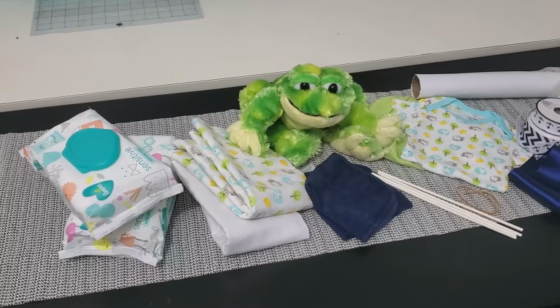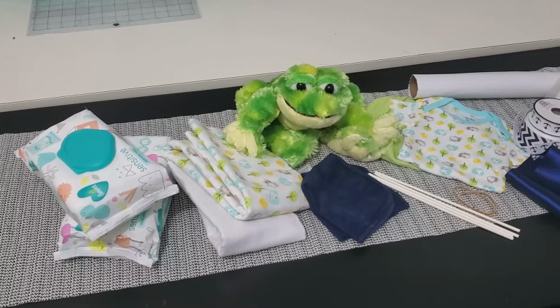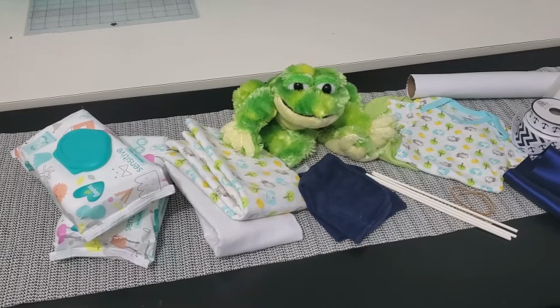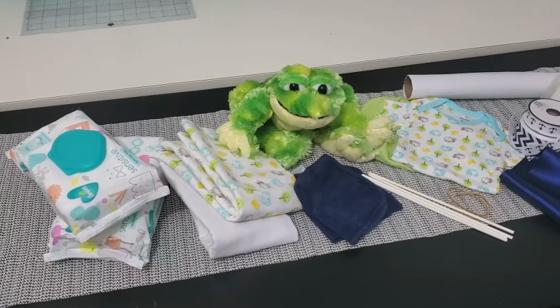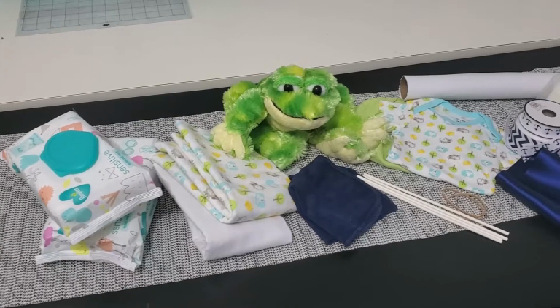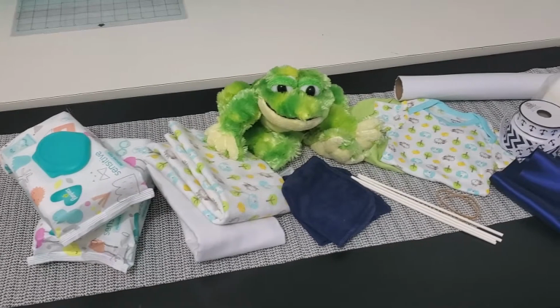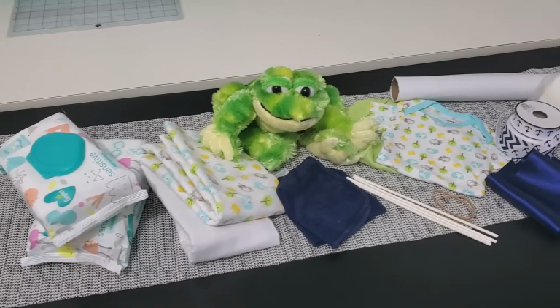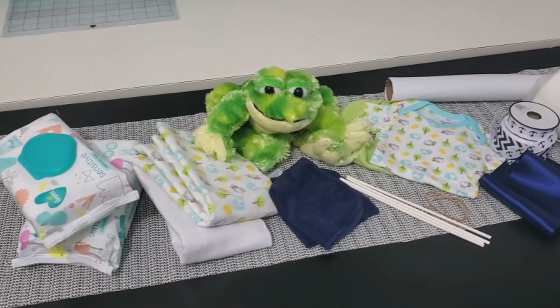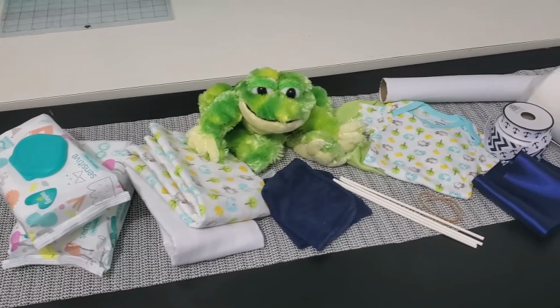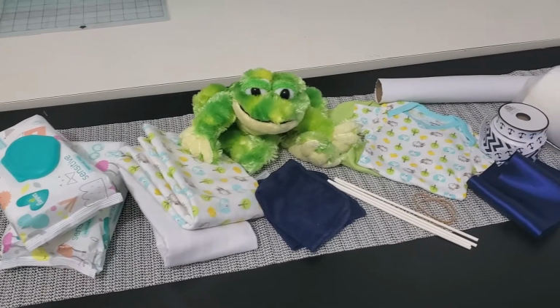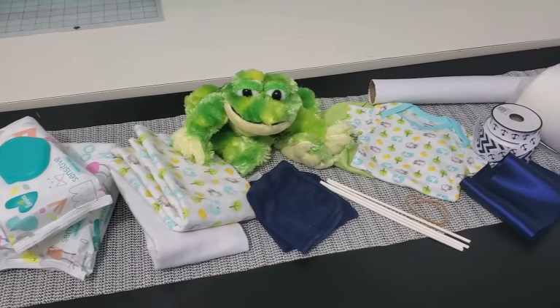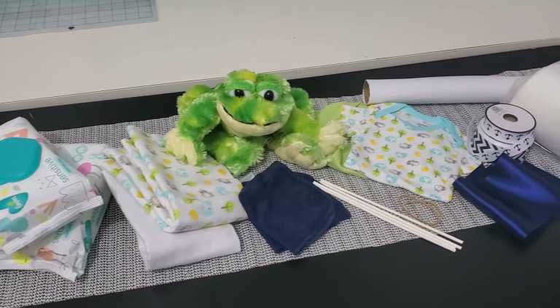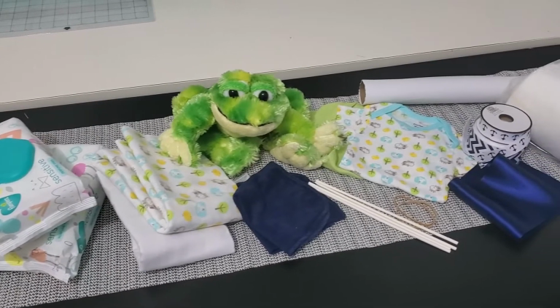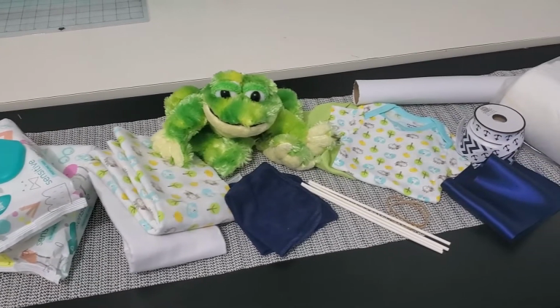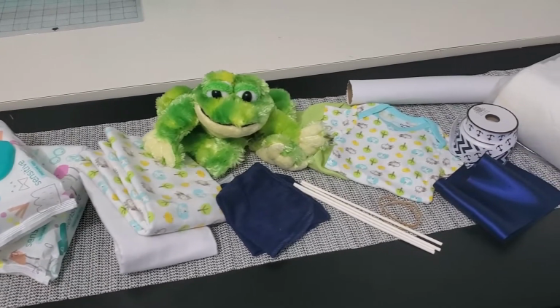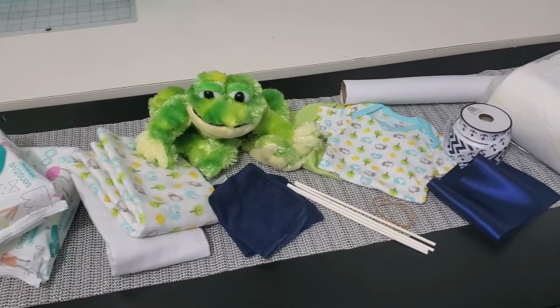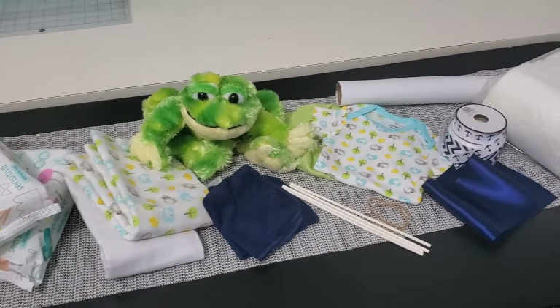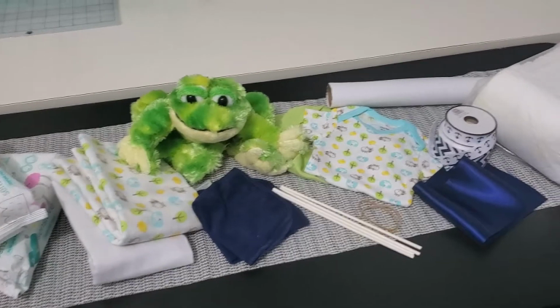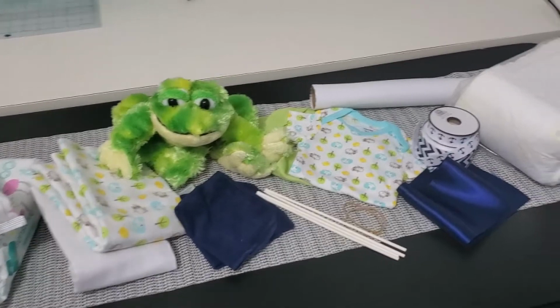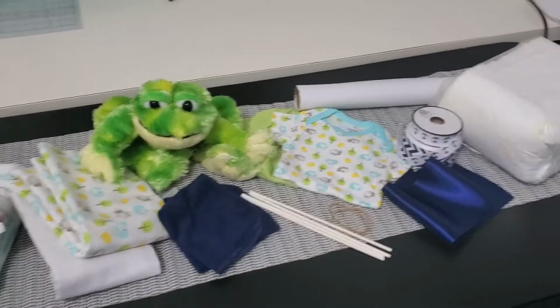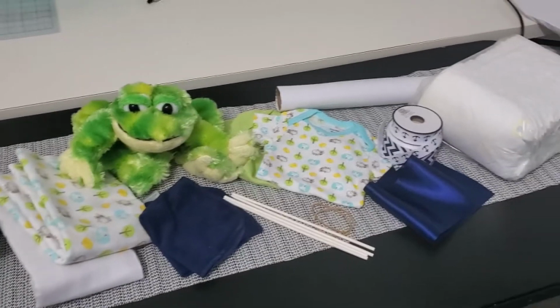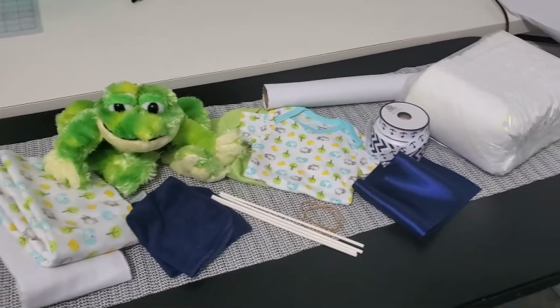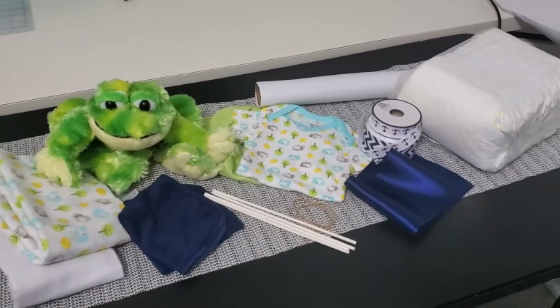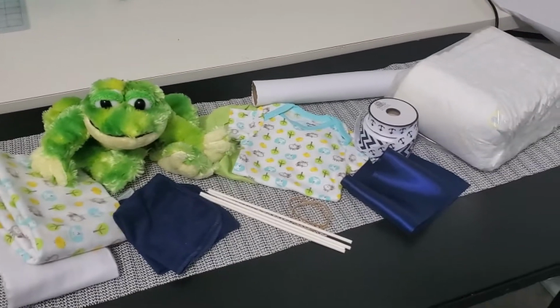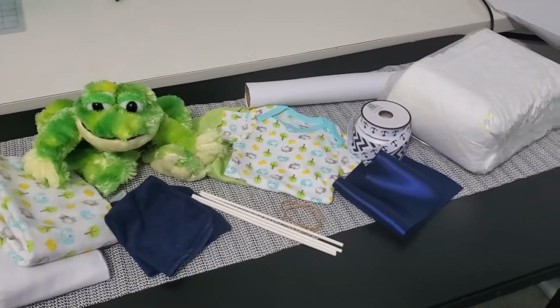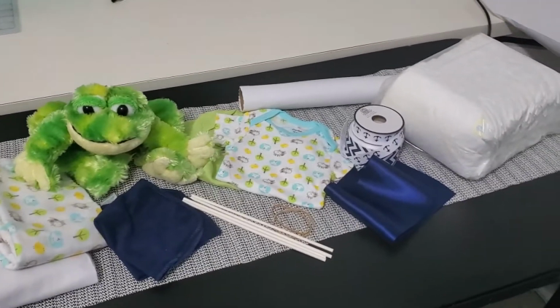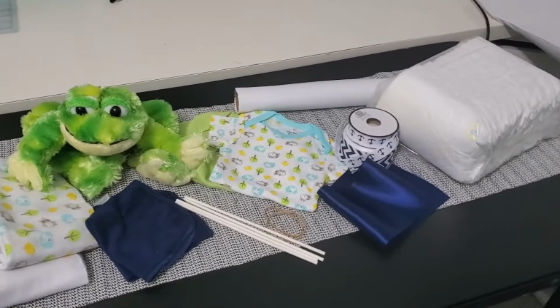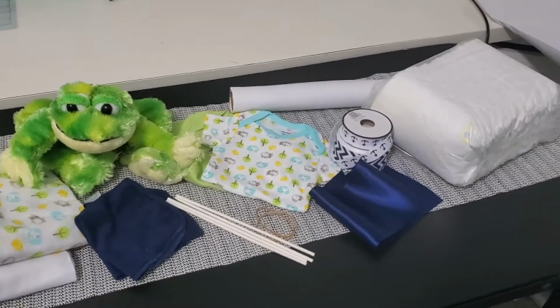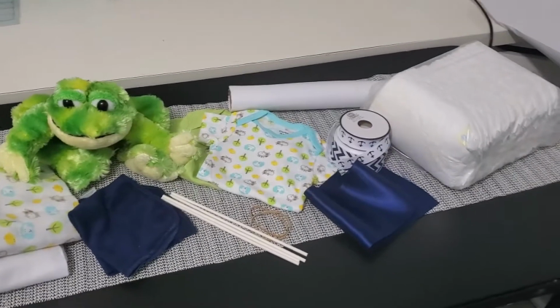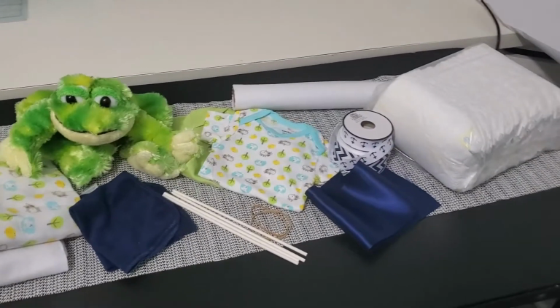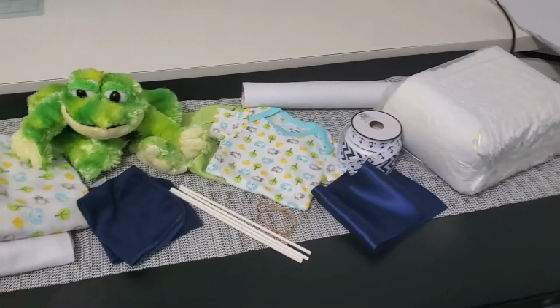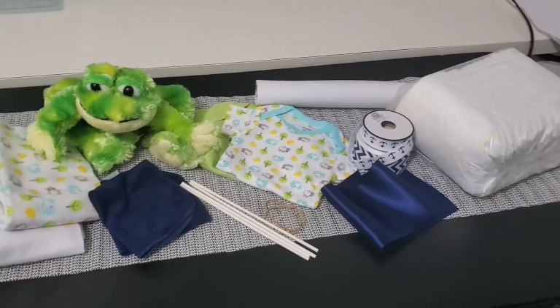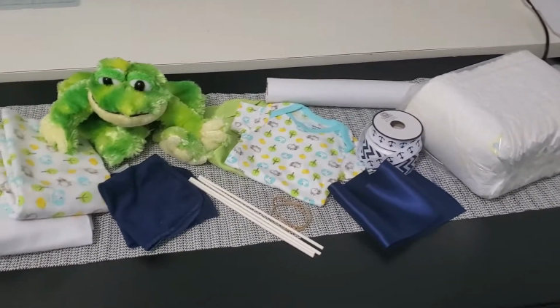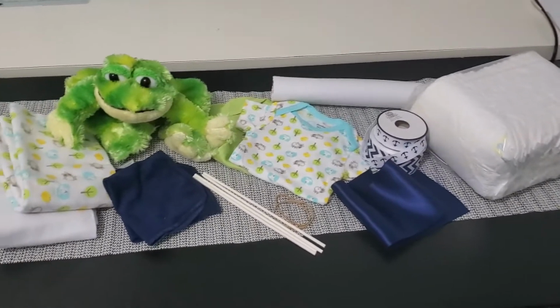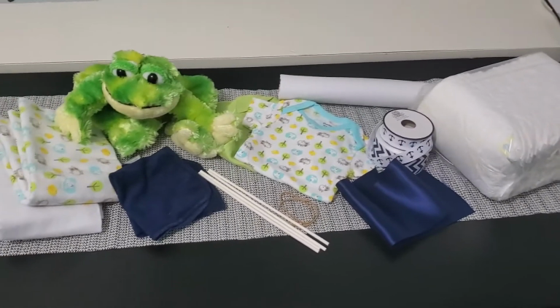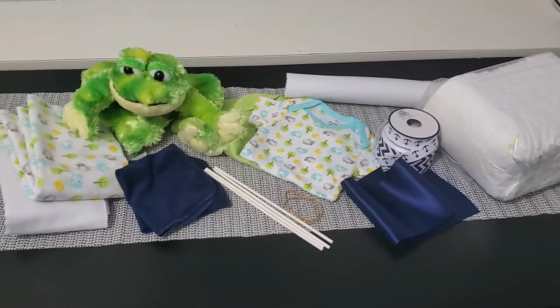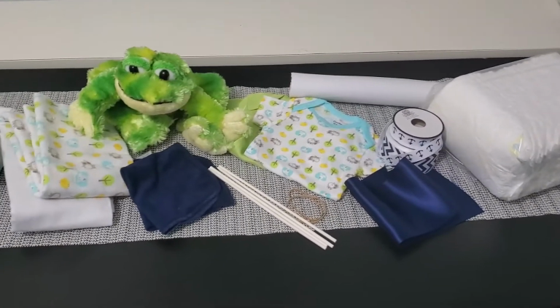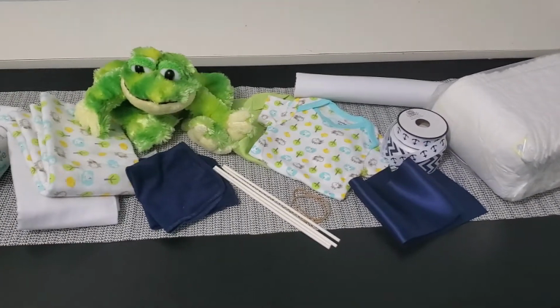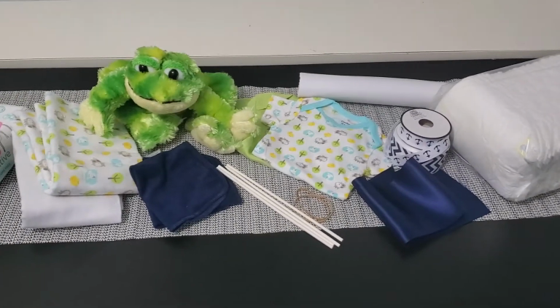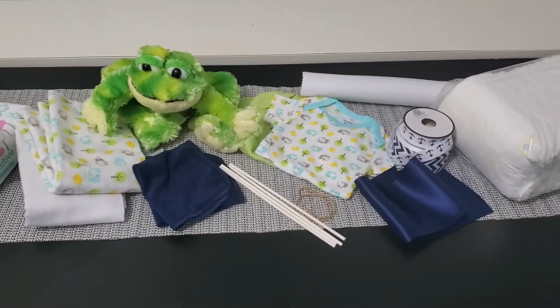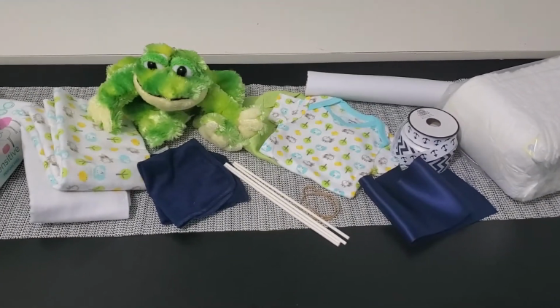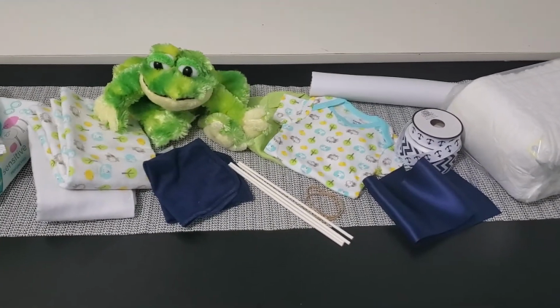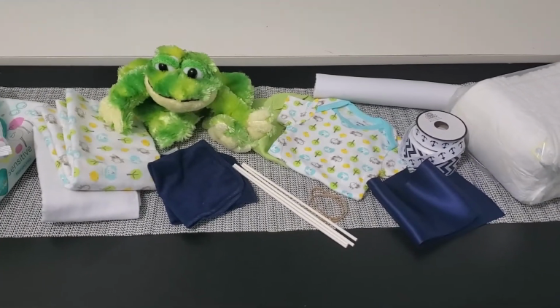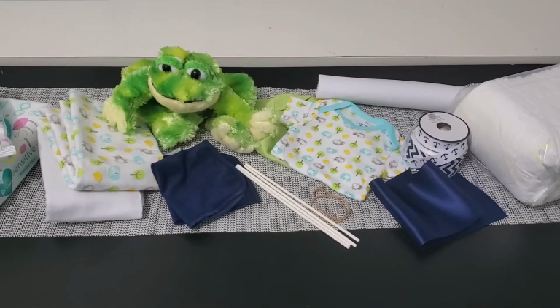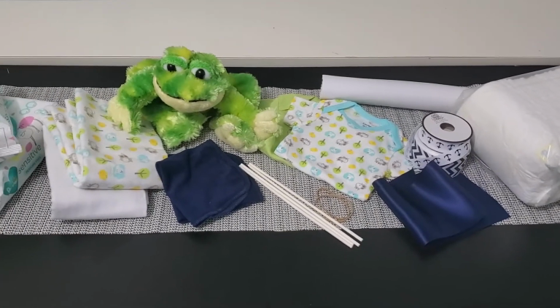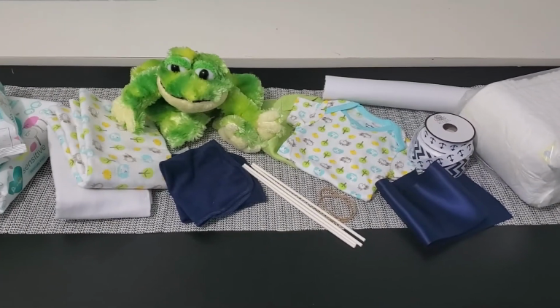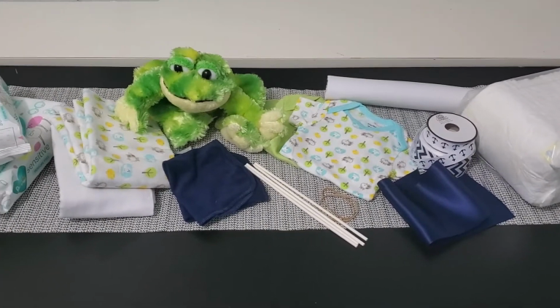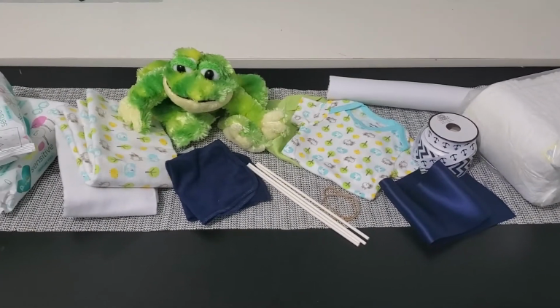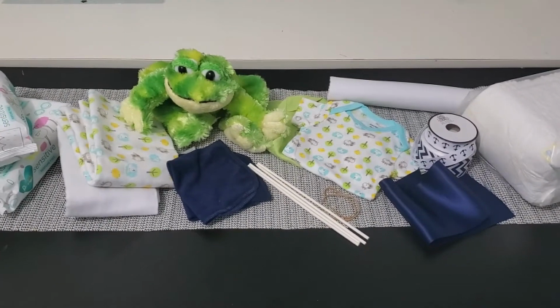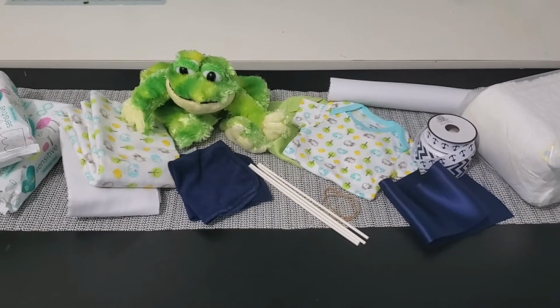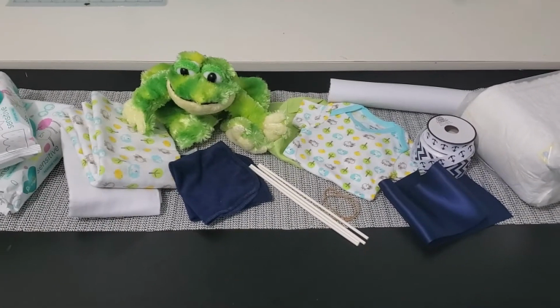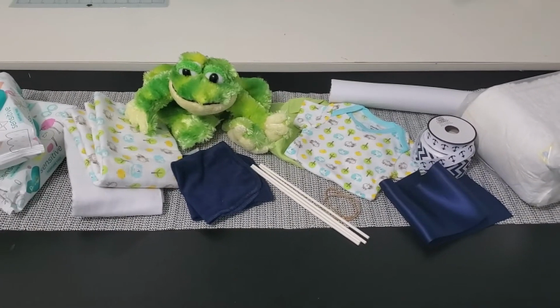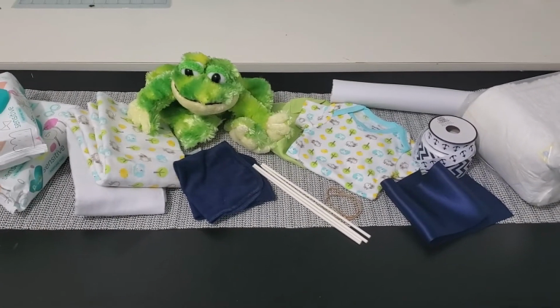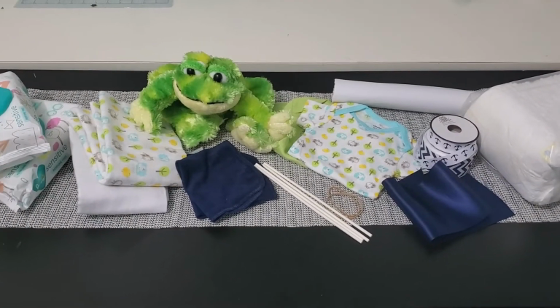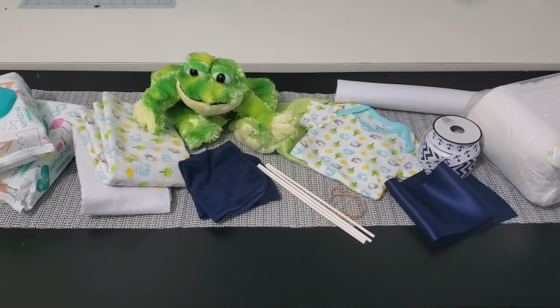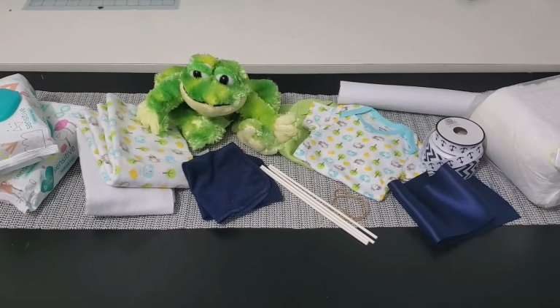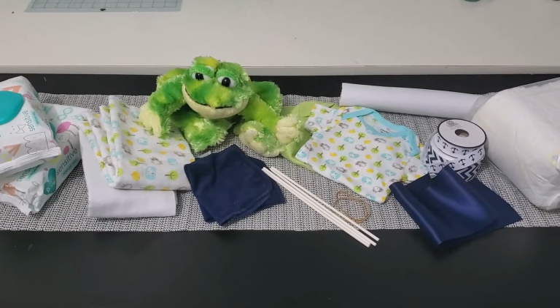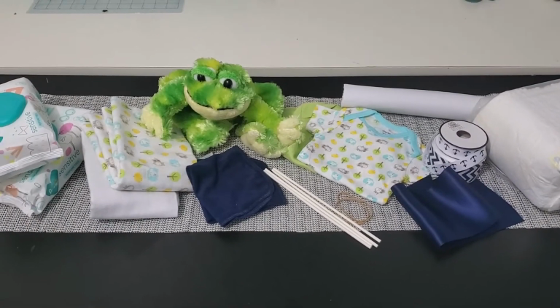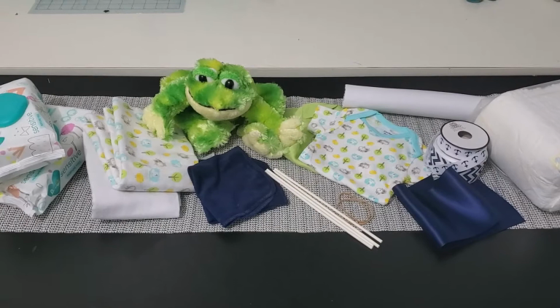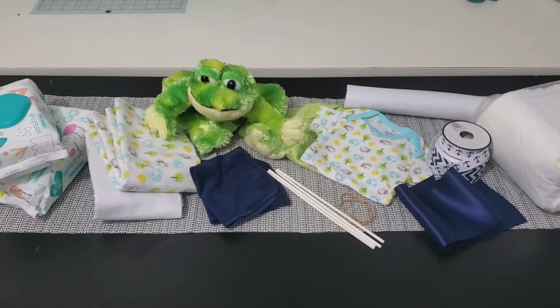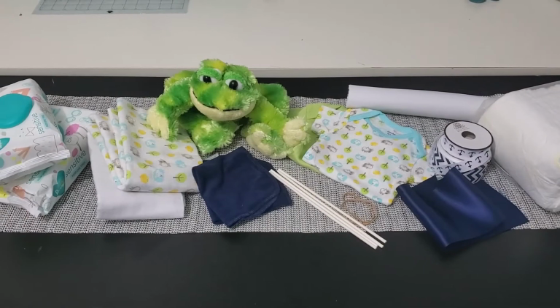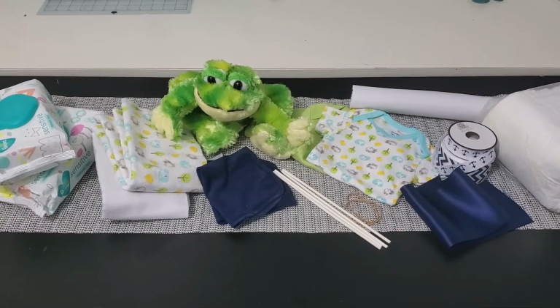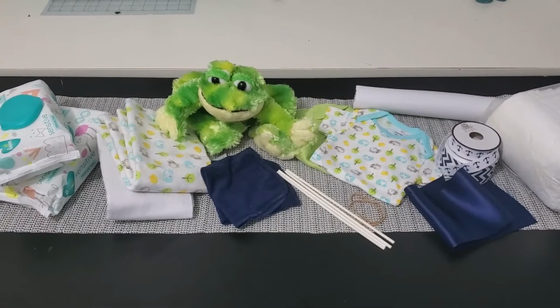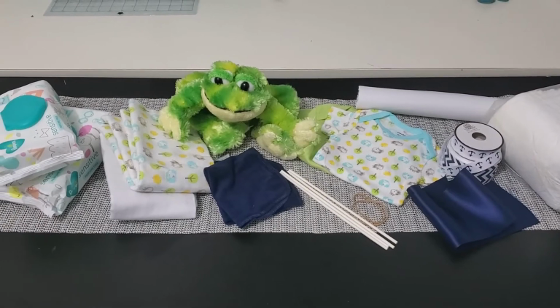Hey y'all, welcome back to my channel. Debra here, and today I'm going to show you how to make a diaper boat. I'm going to put a list of the things you'll need down in the description below.